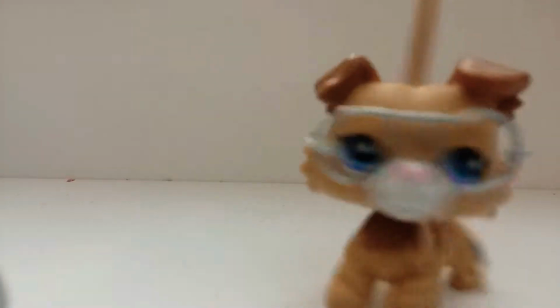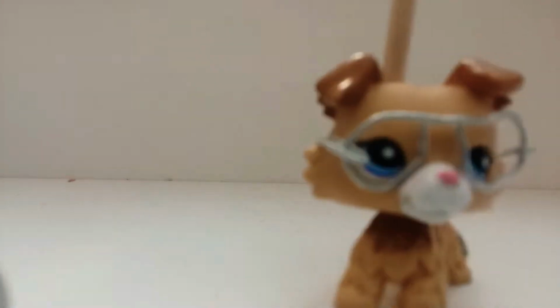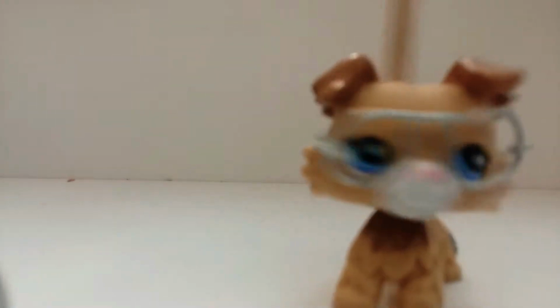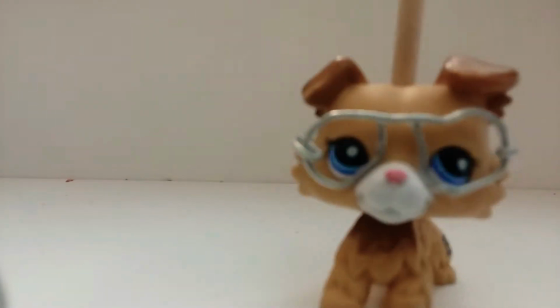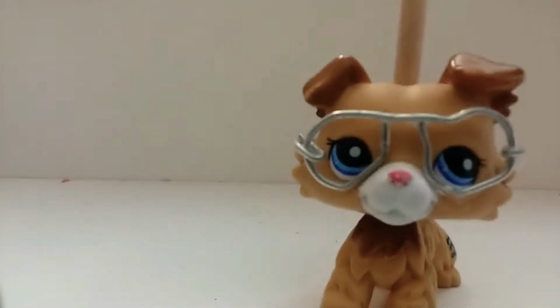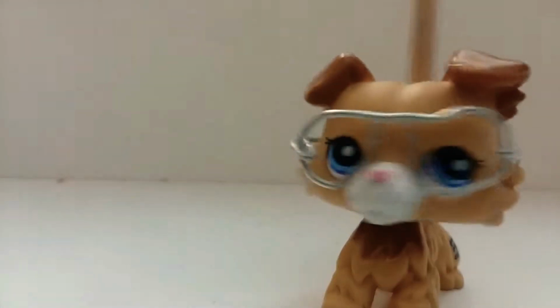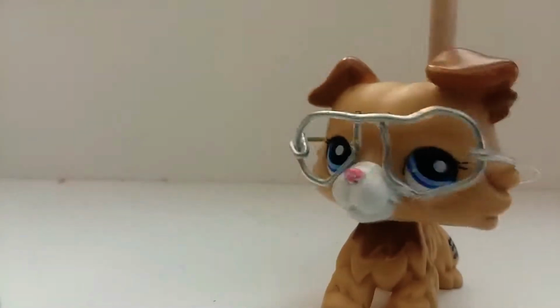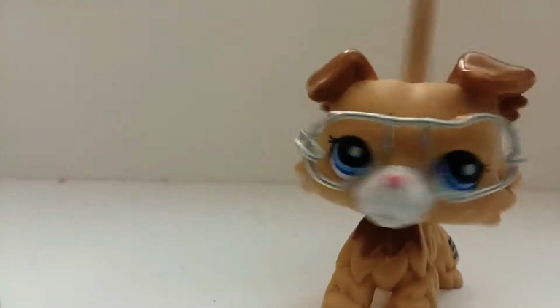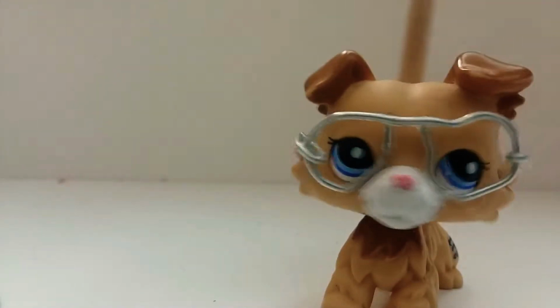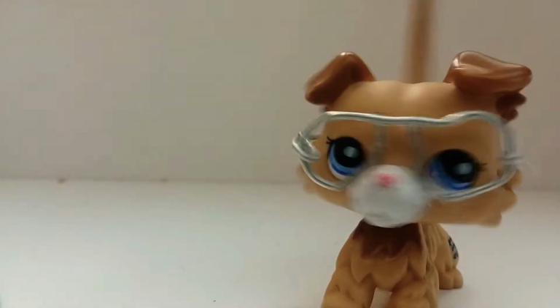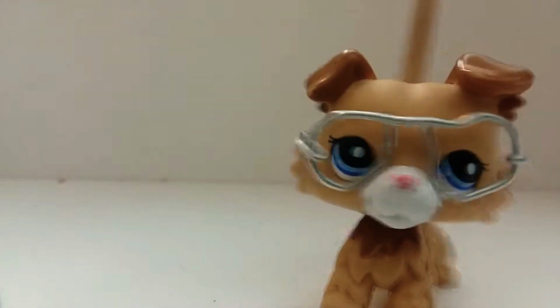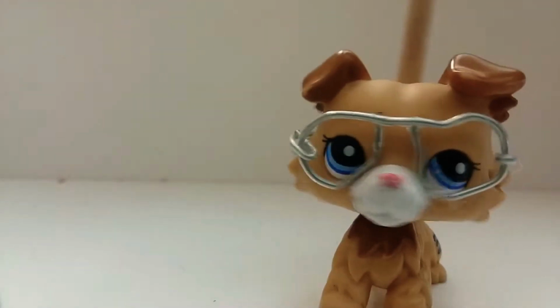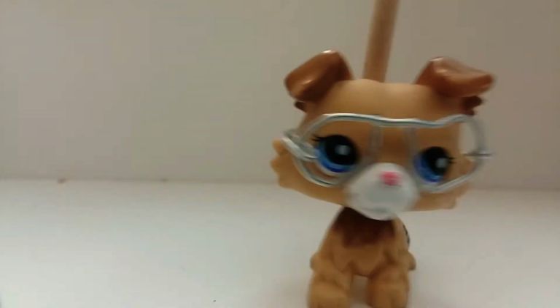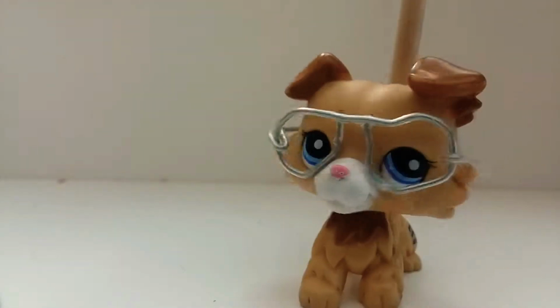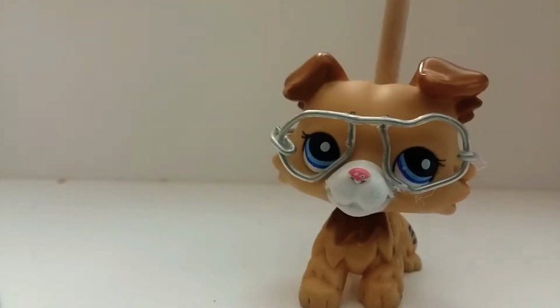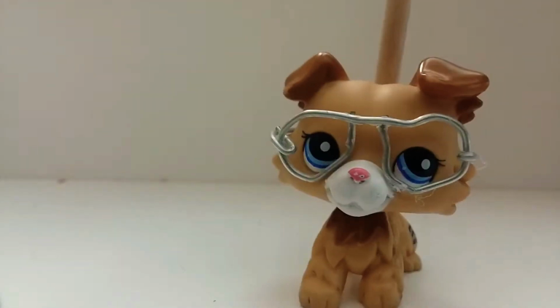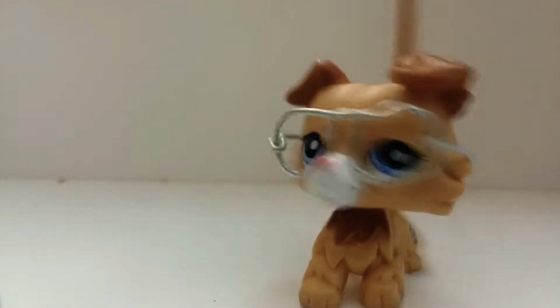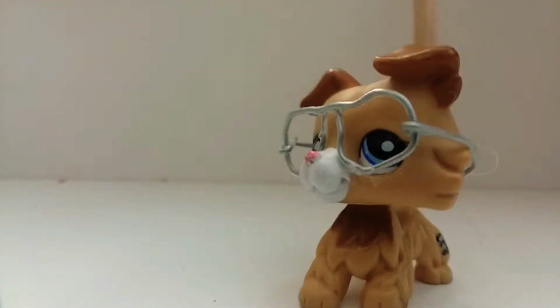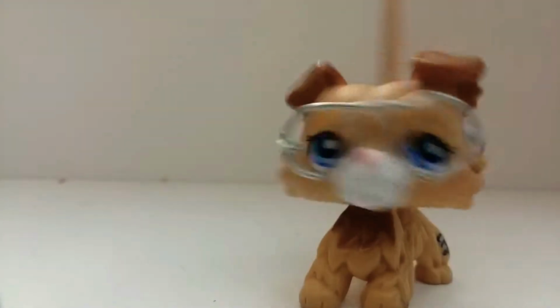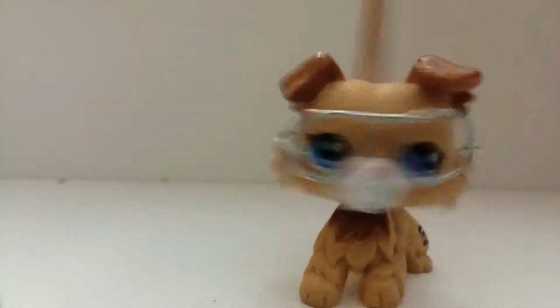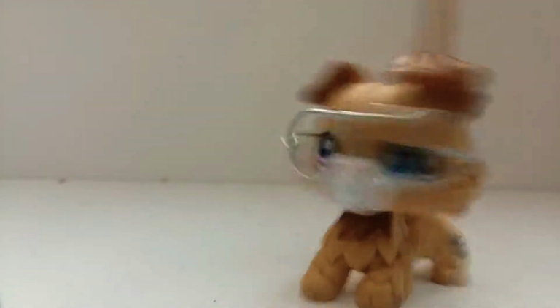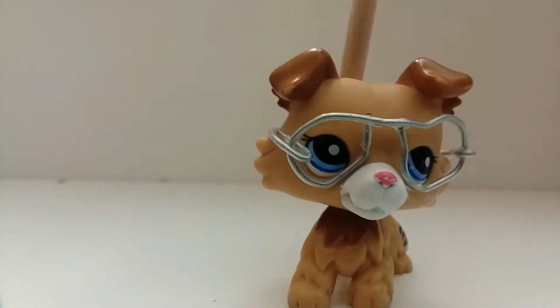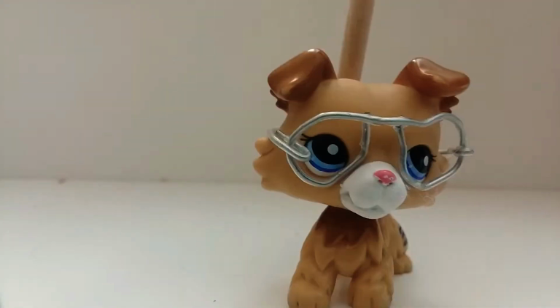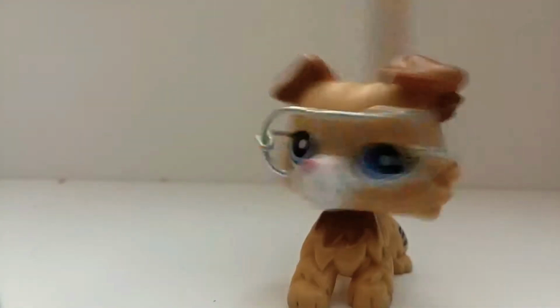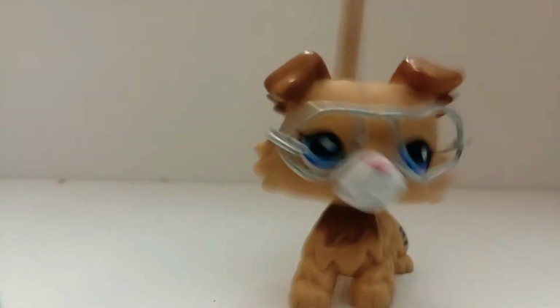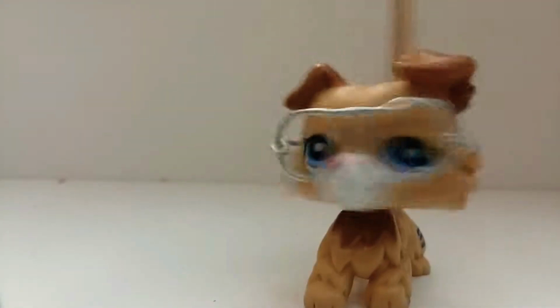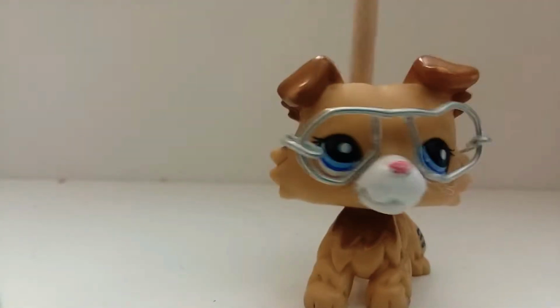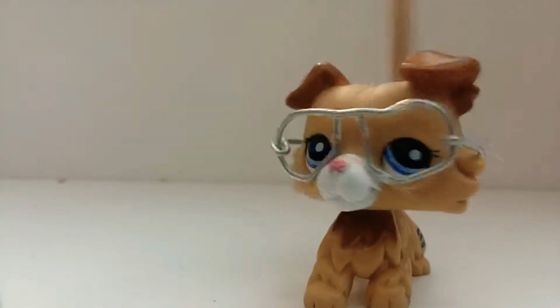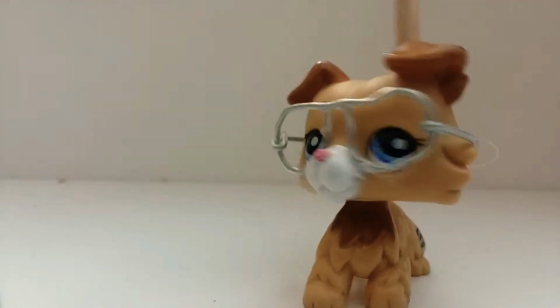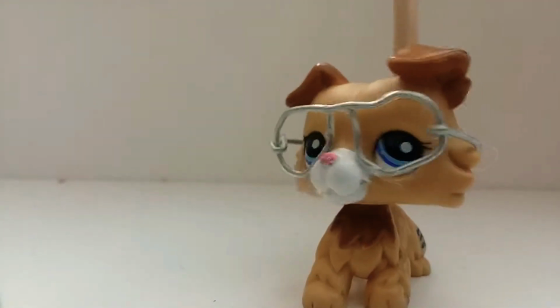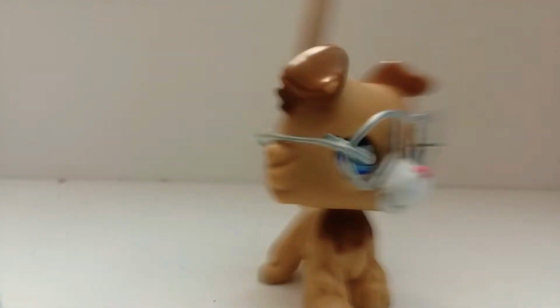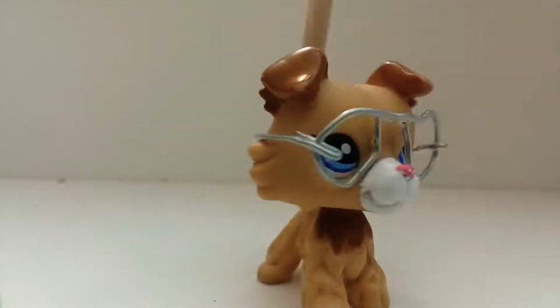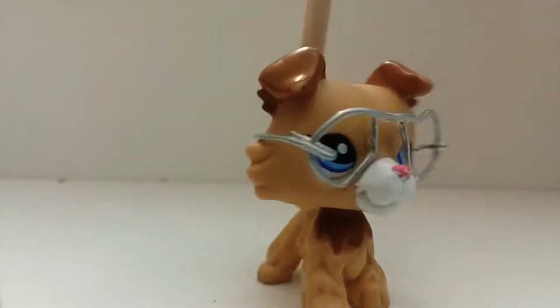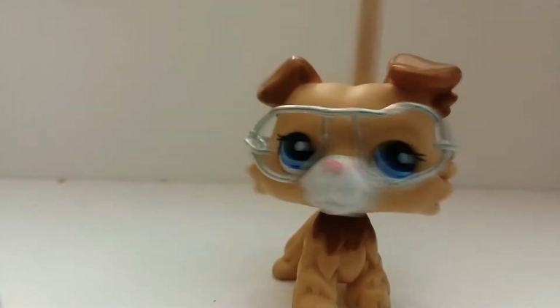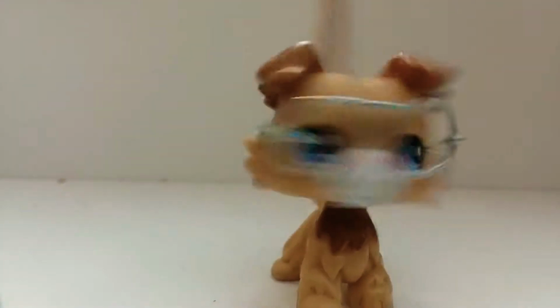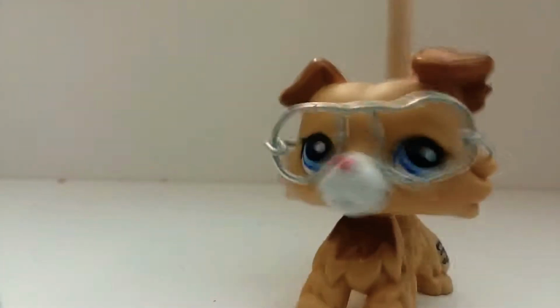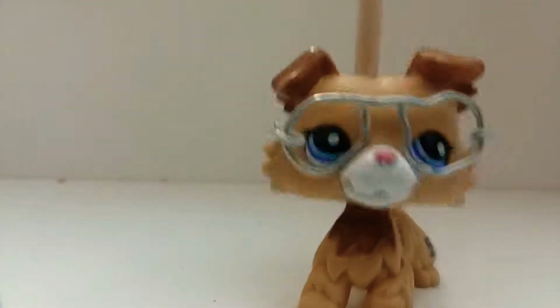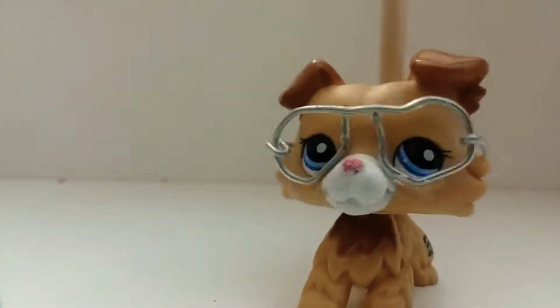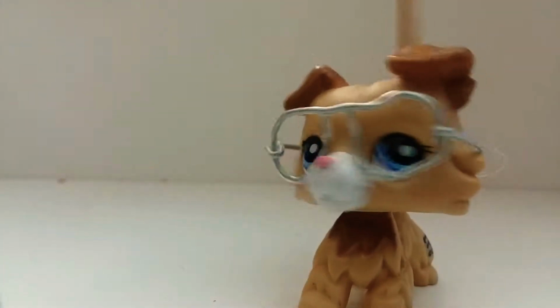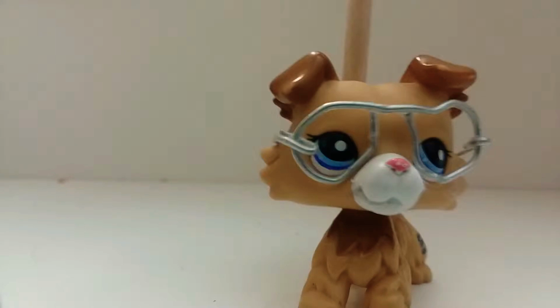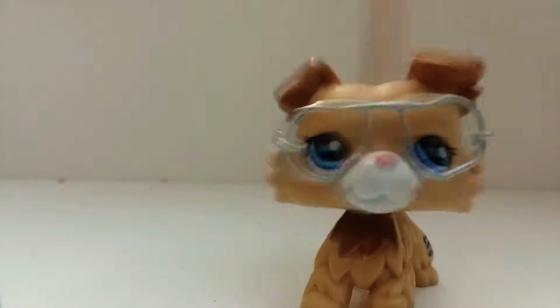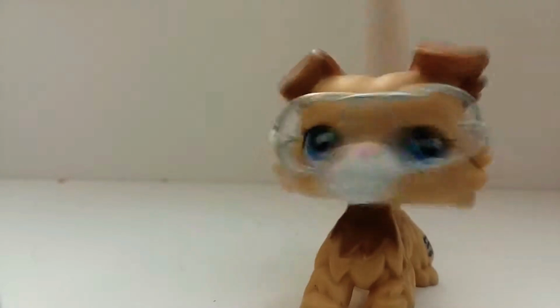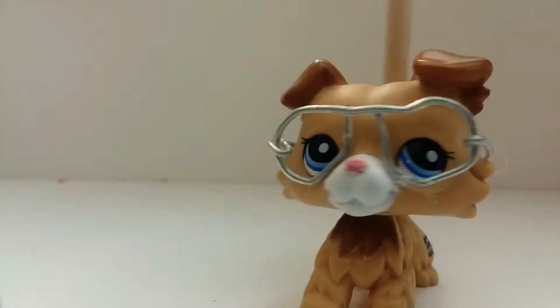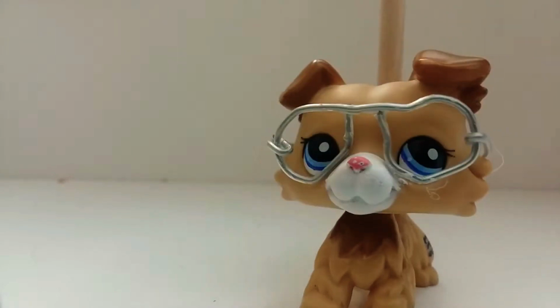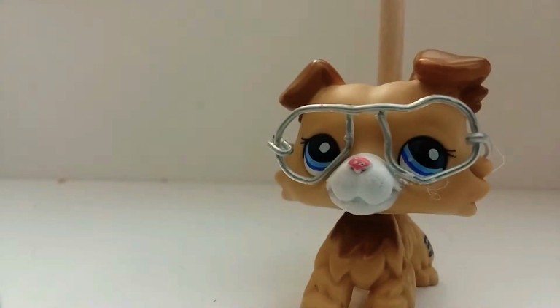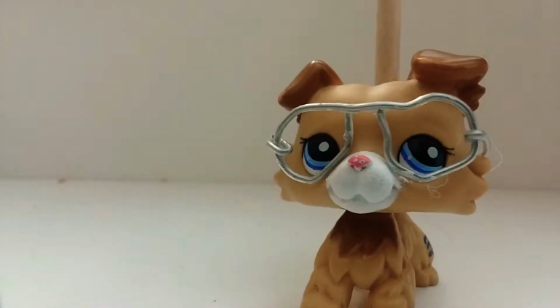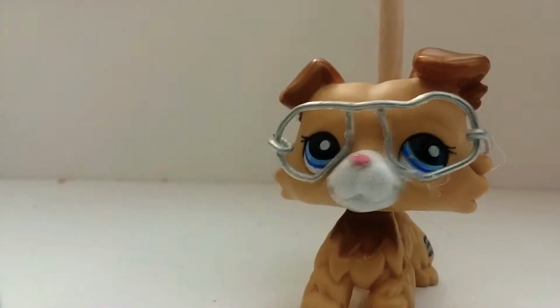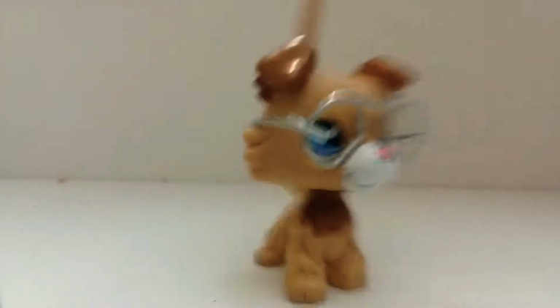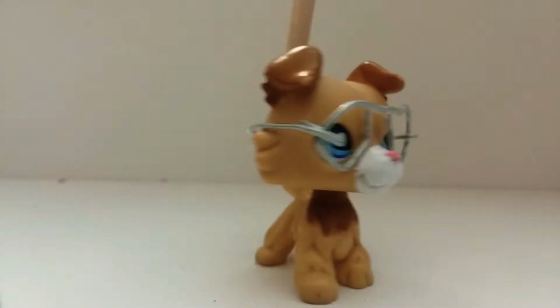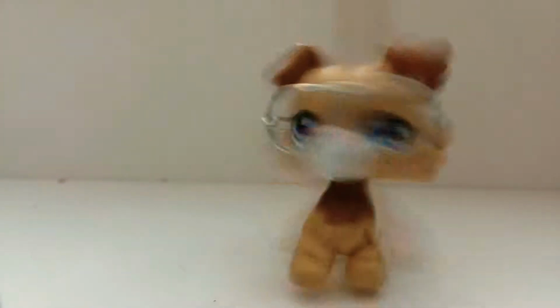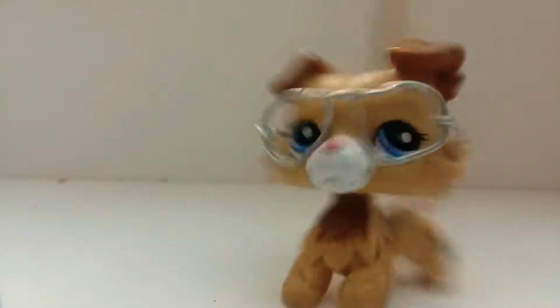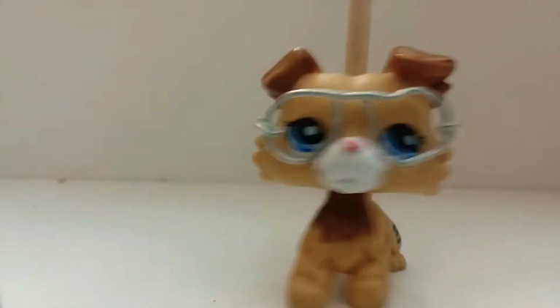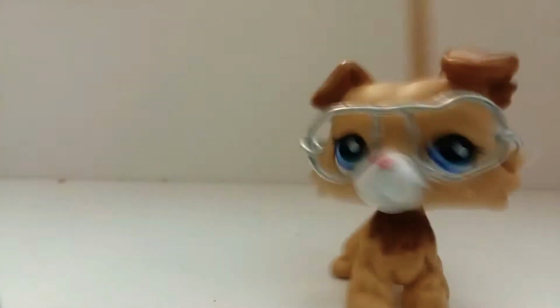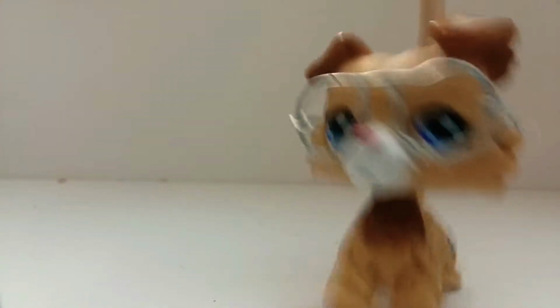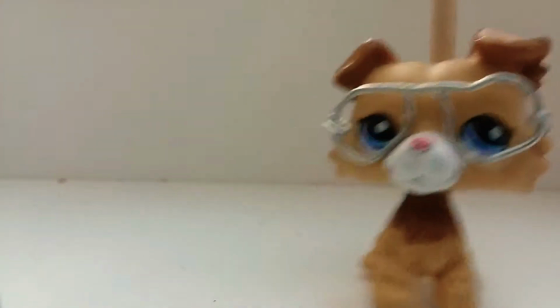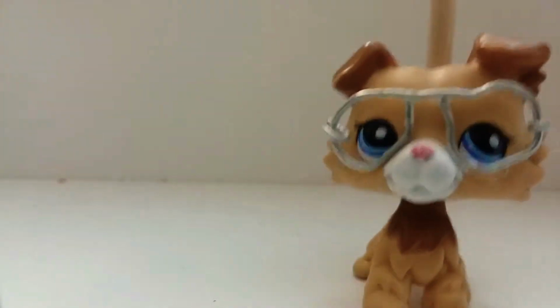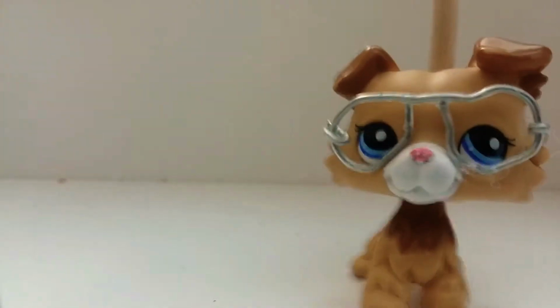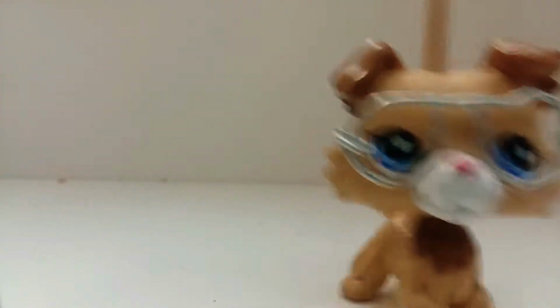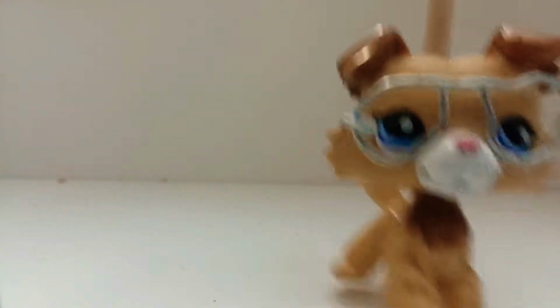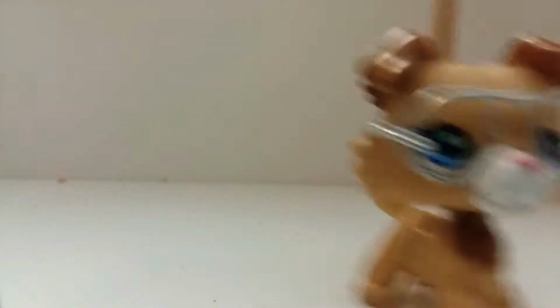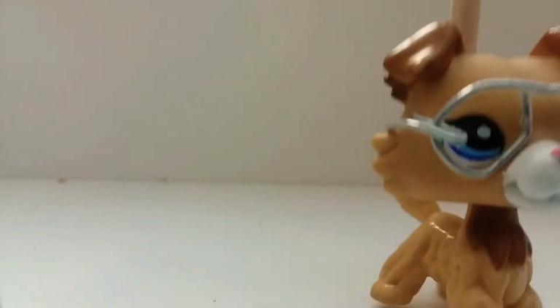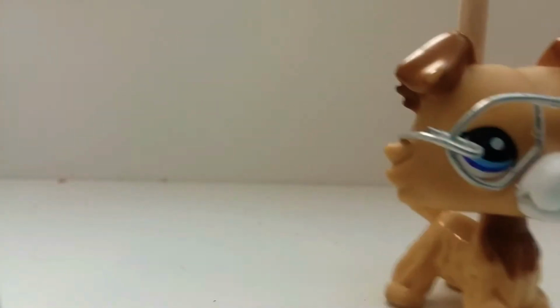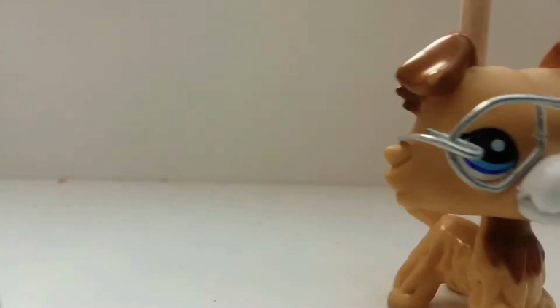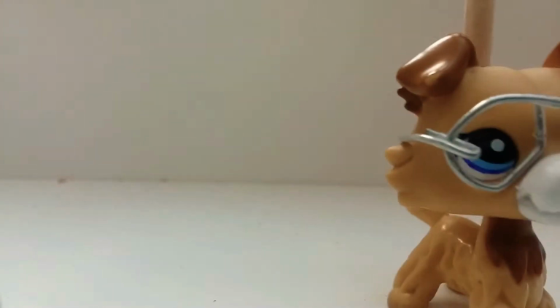Hey guys, it's LPSME, and today I'm going to be showing you cheap Littlest Pet Shop accessories. But they look good, so I'm telling you.